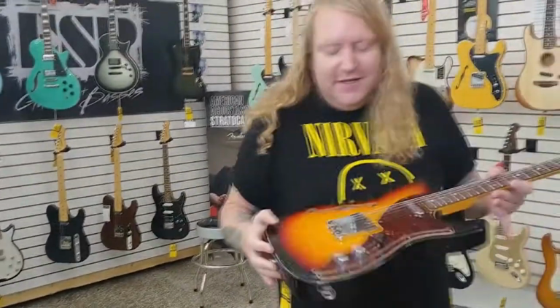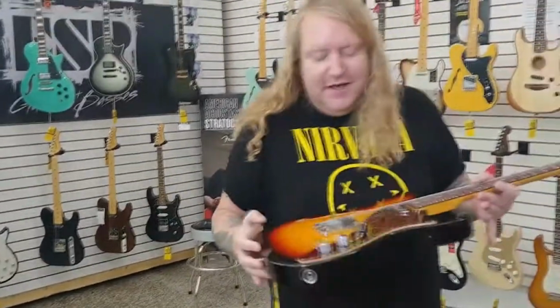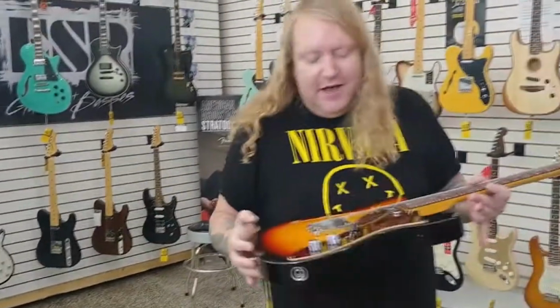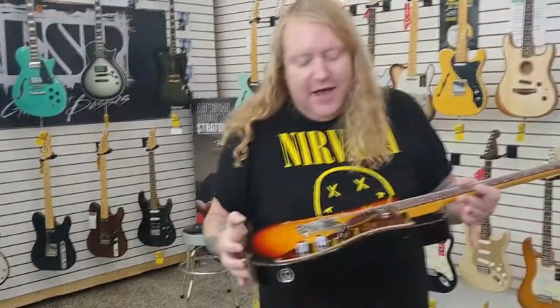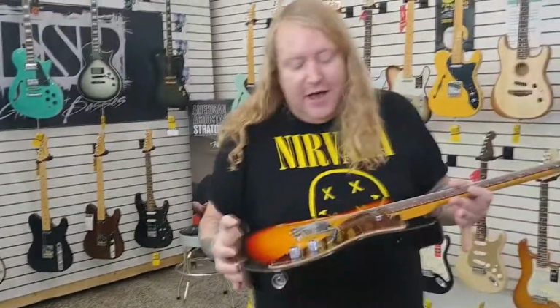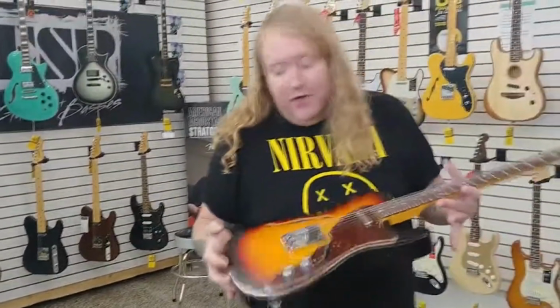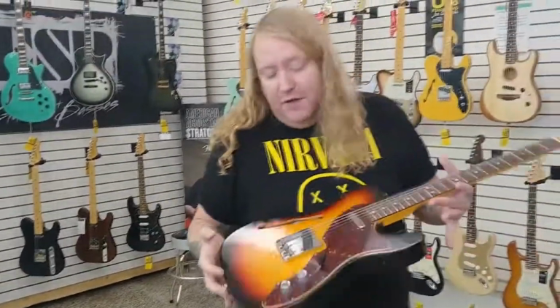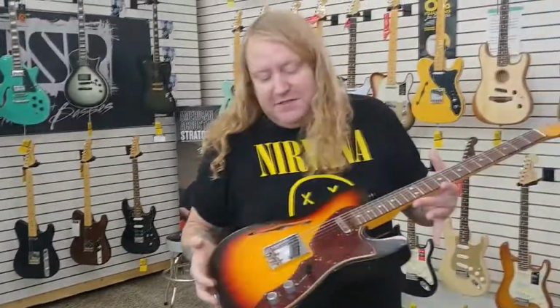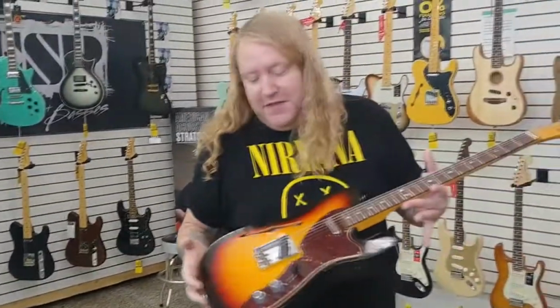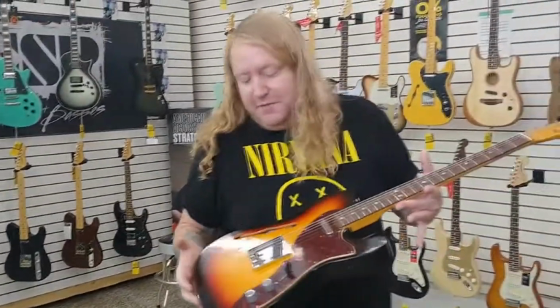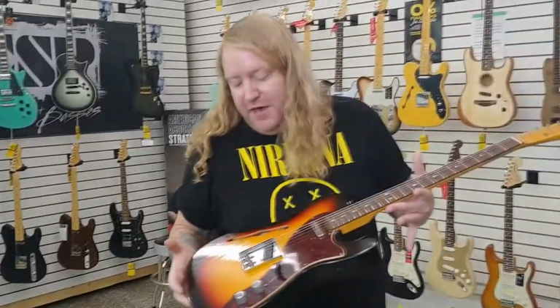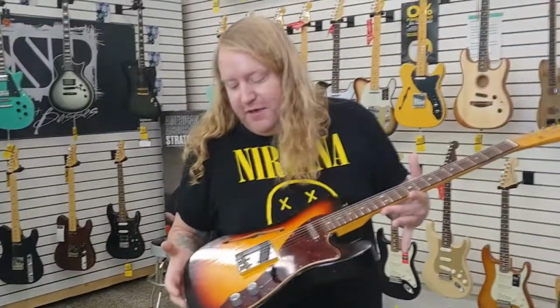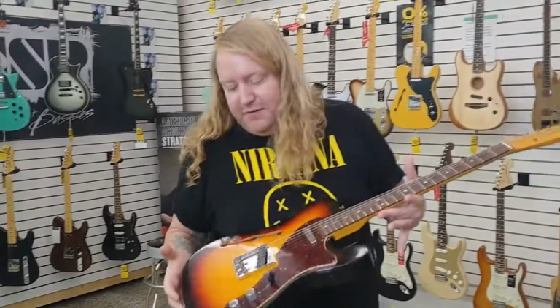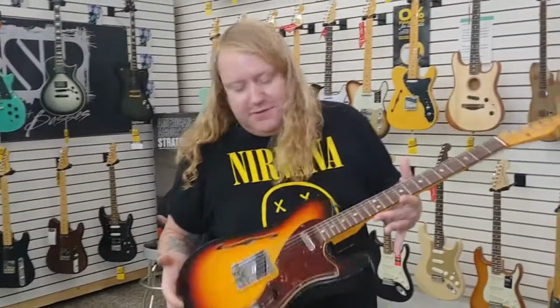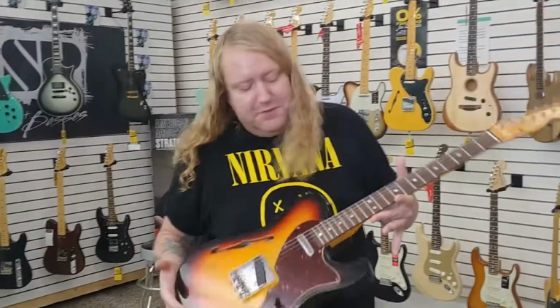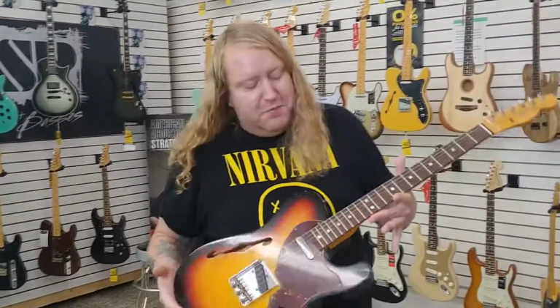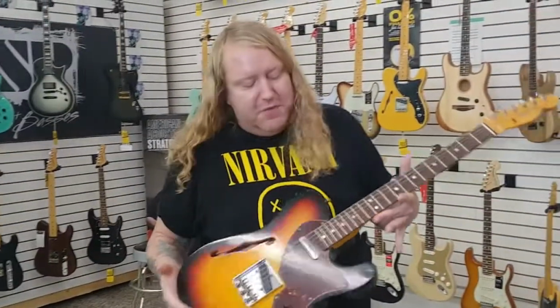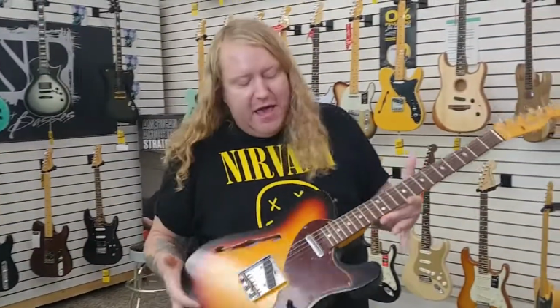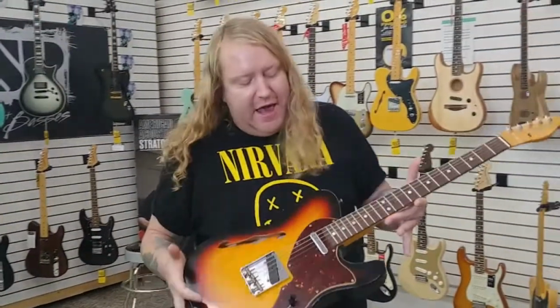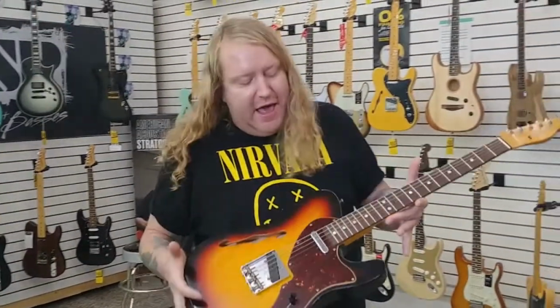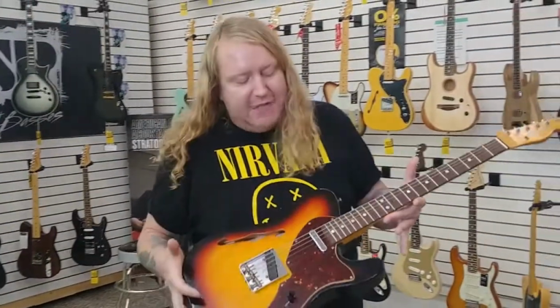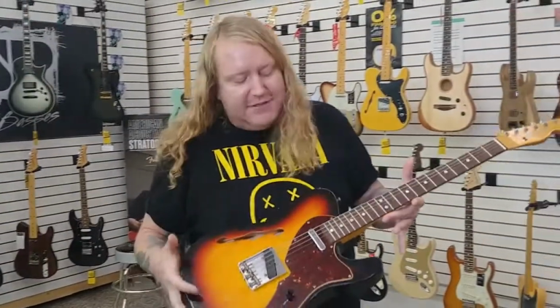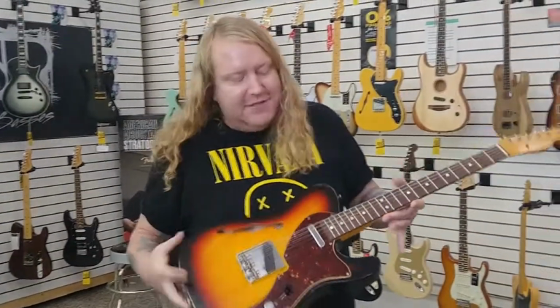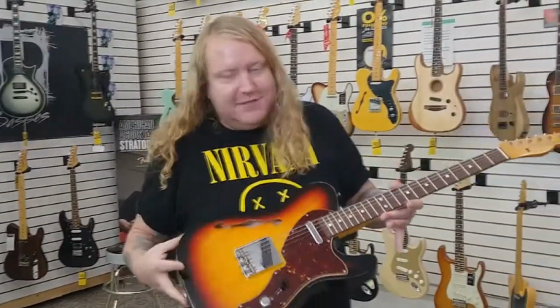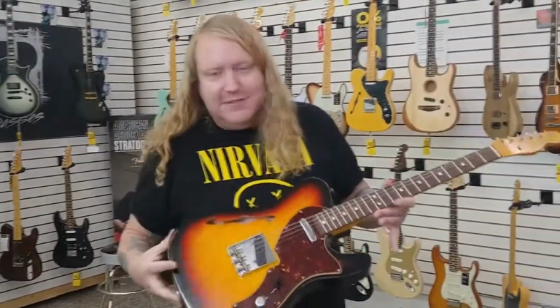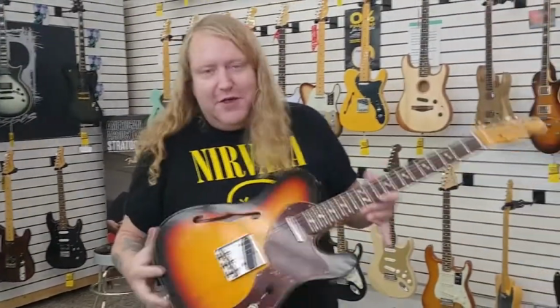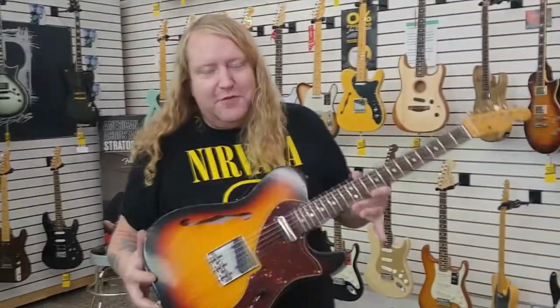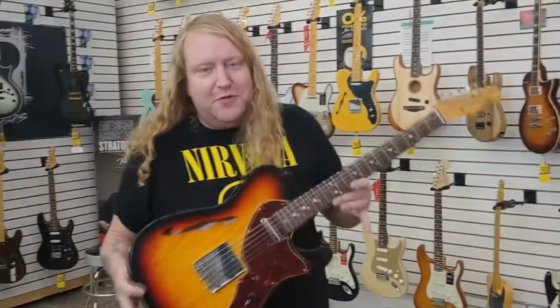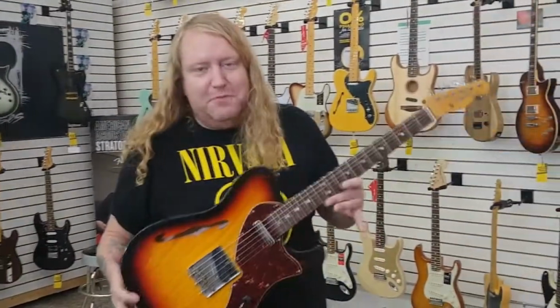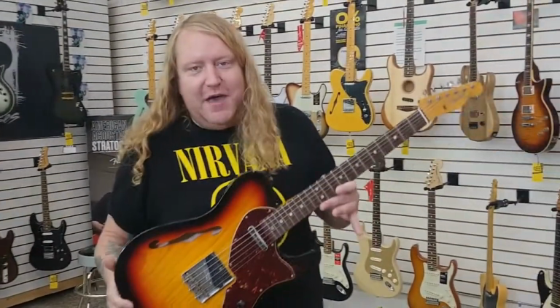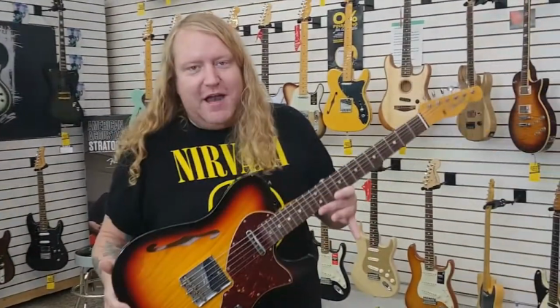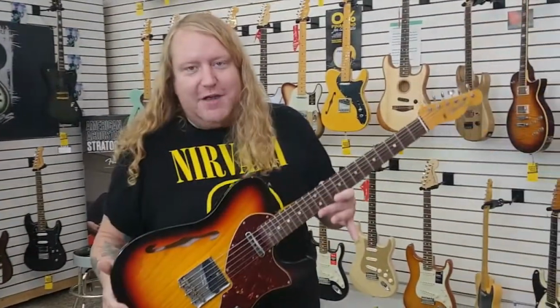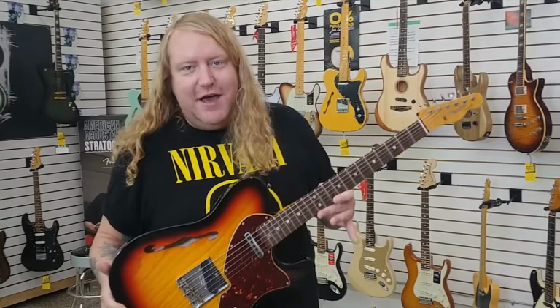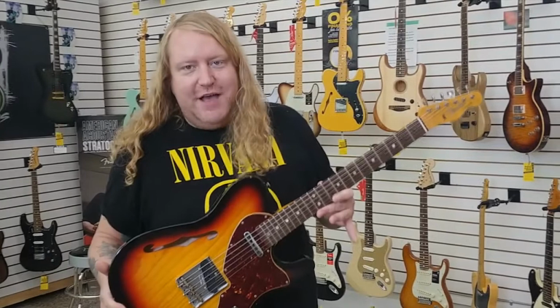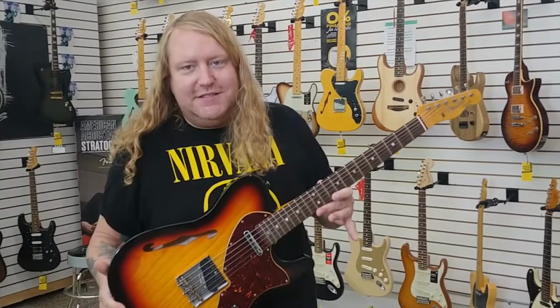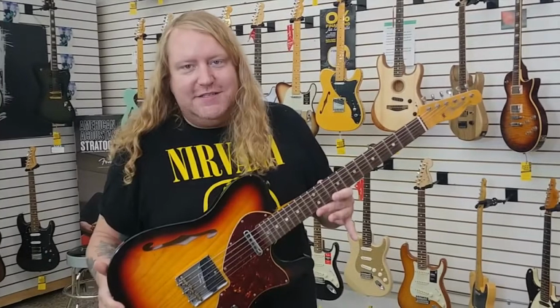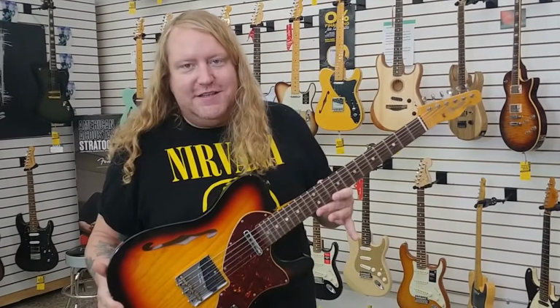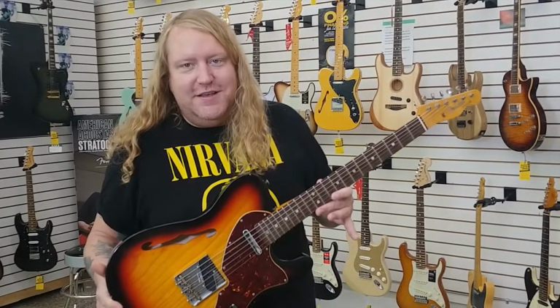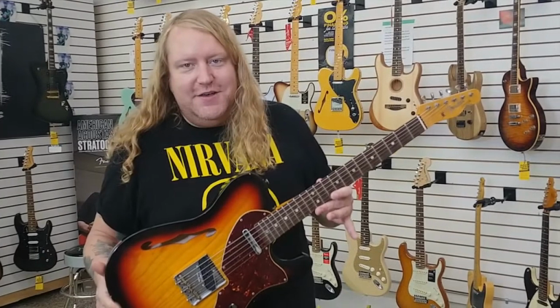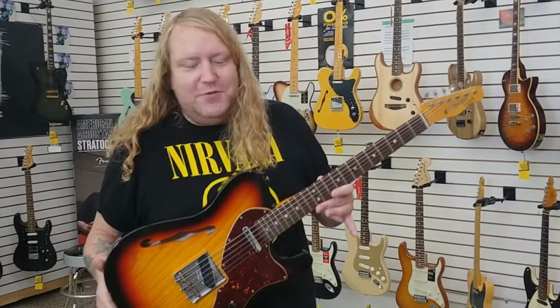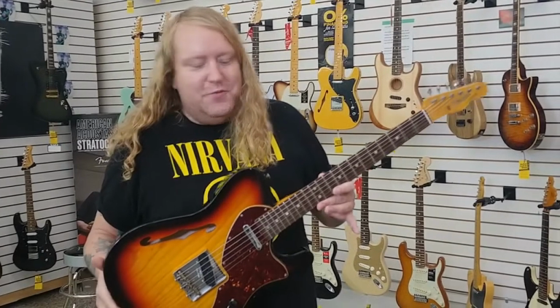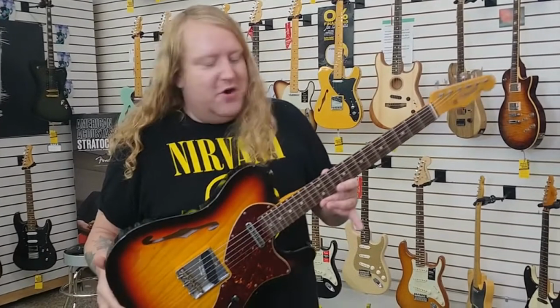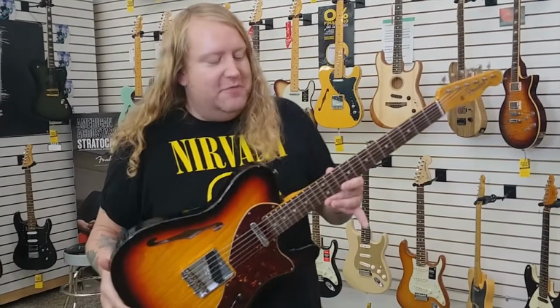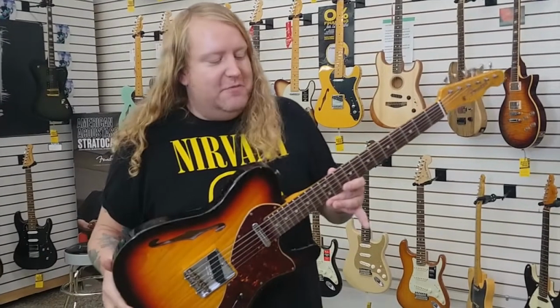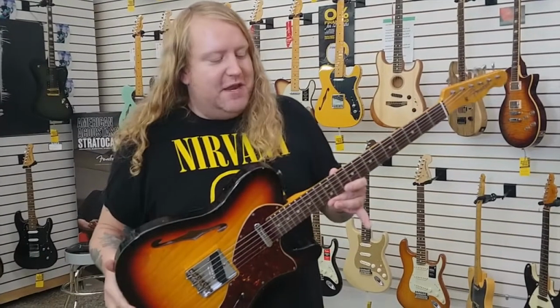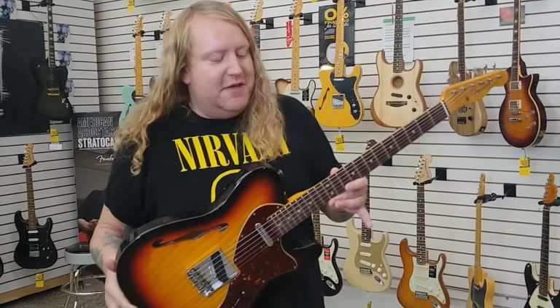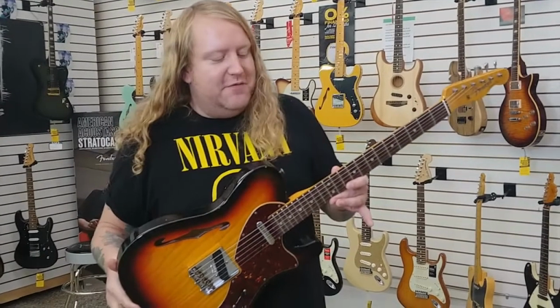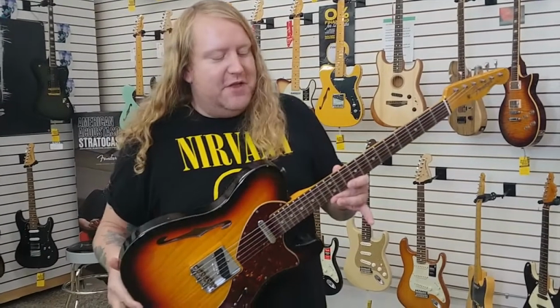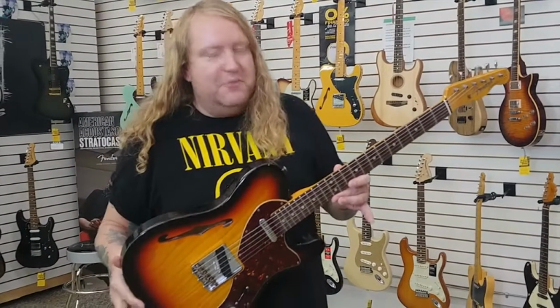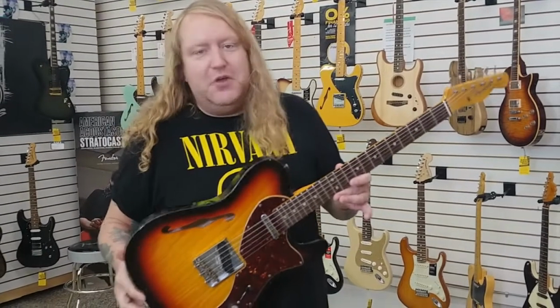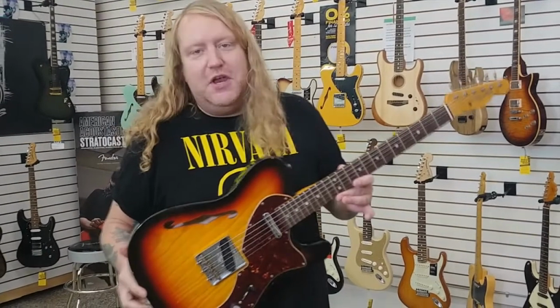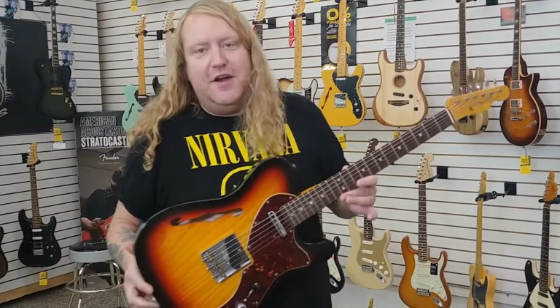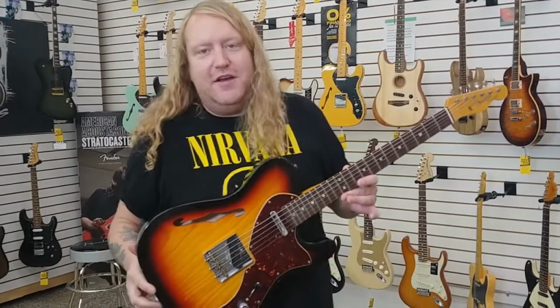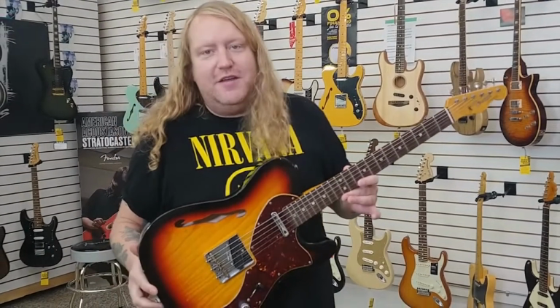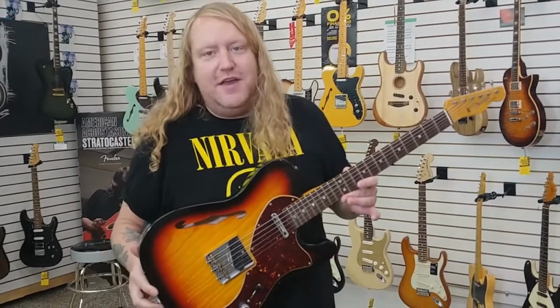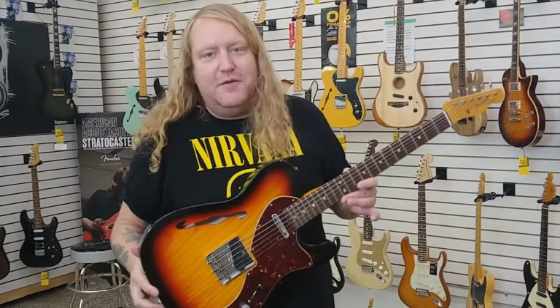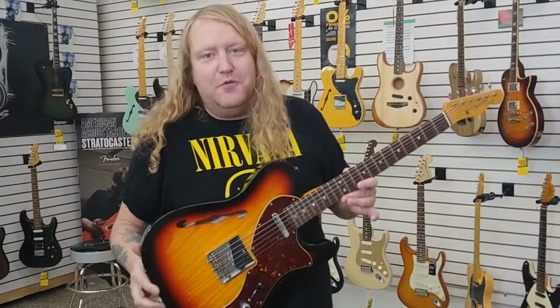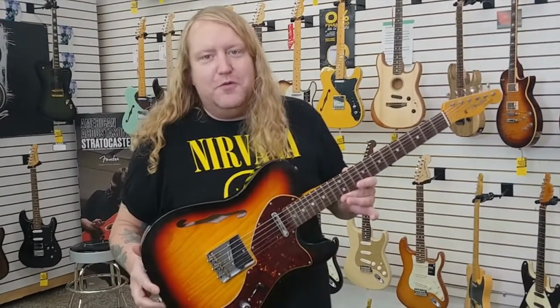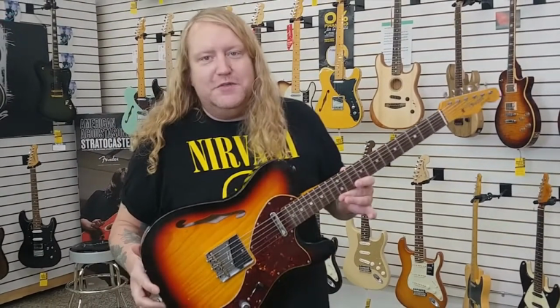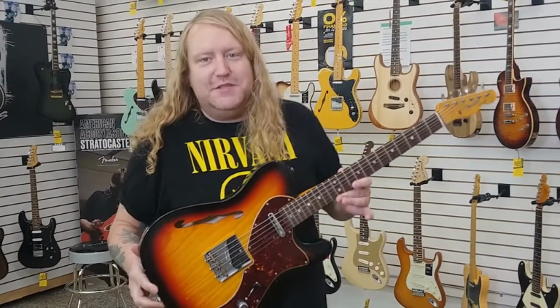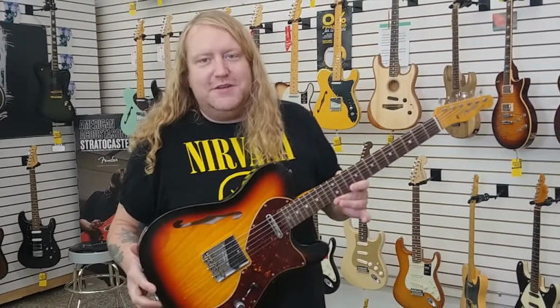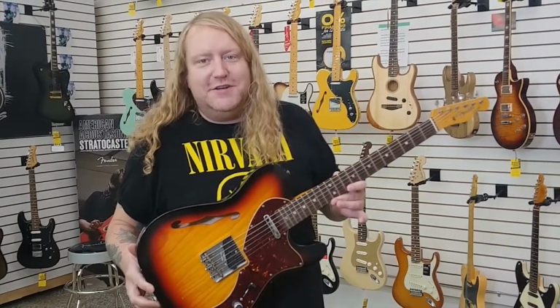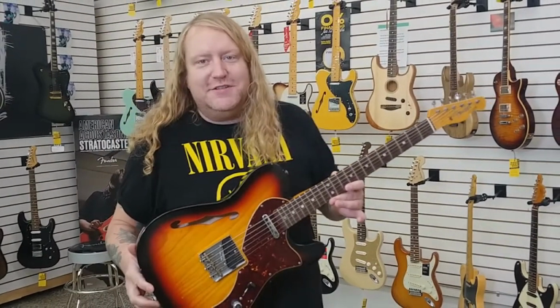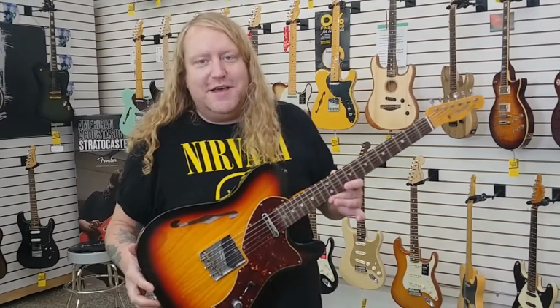I love this thing. Super badass. It's a Tele for the bad guys. One of the many available here at Rufus Guitar Shop.